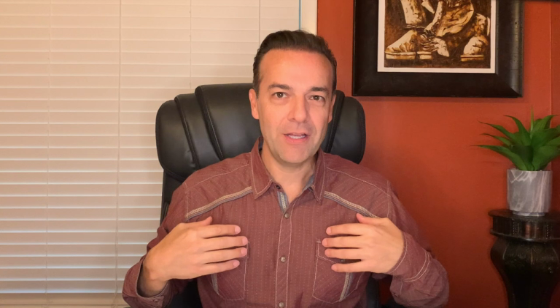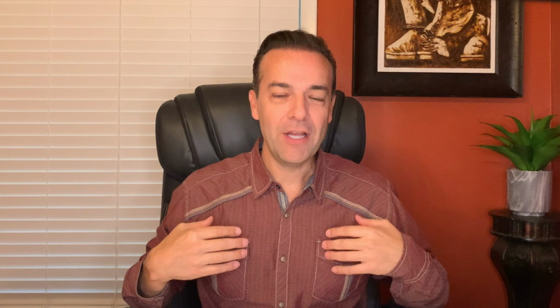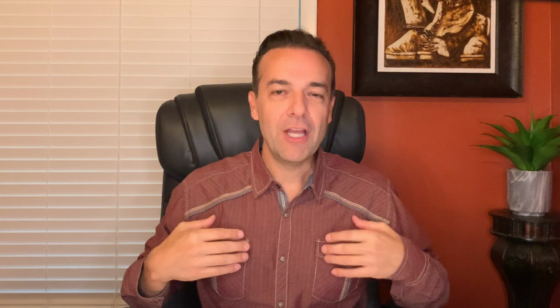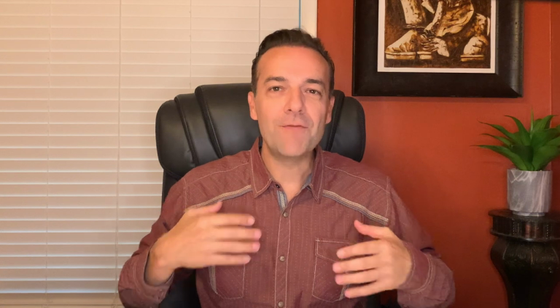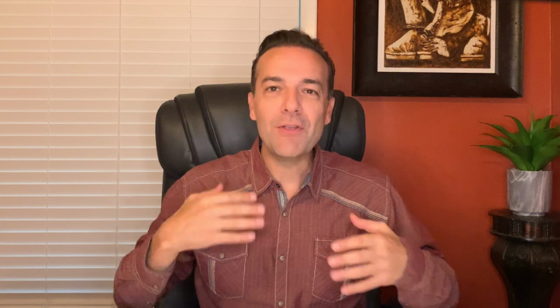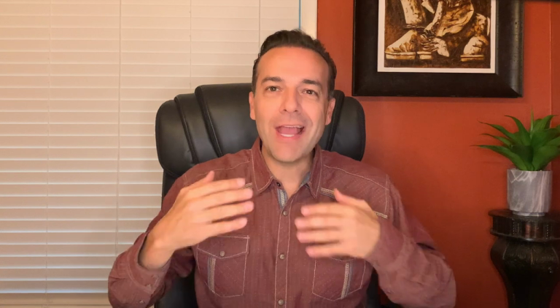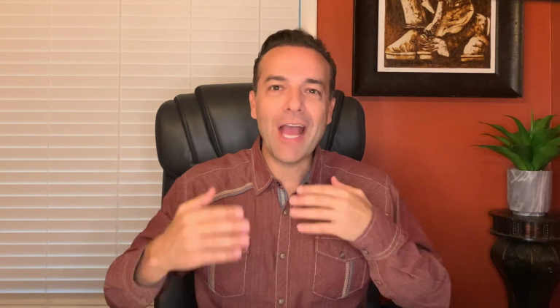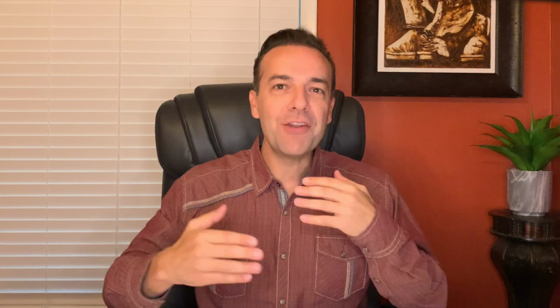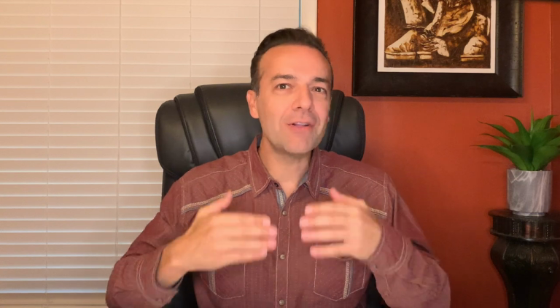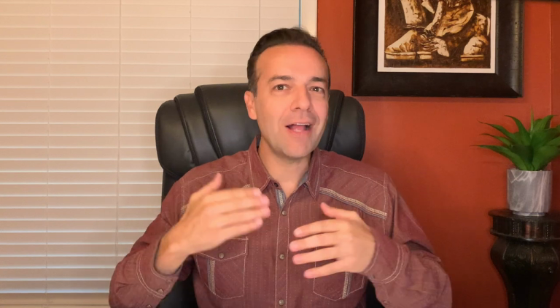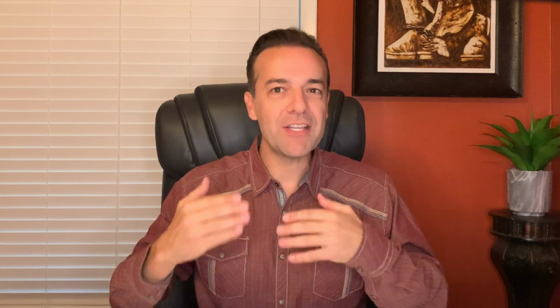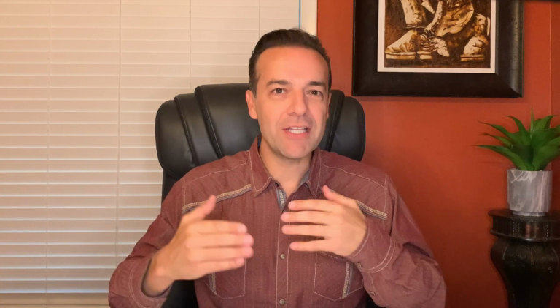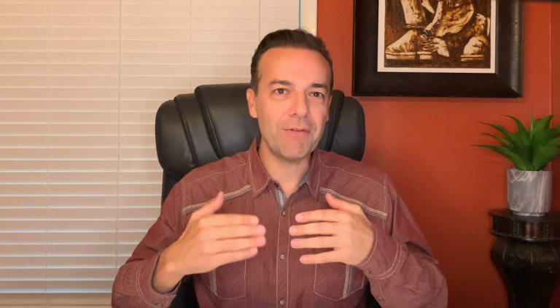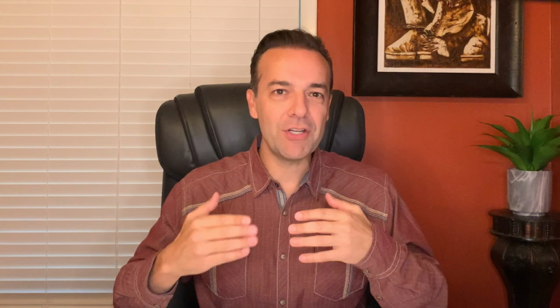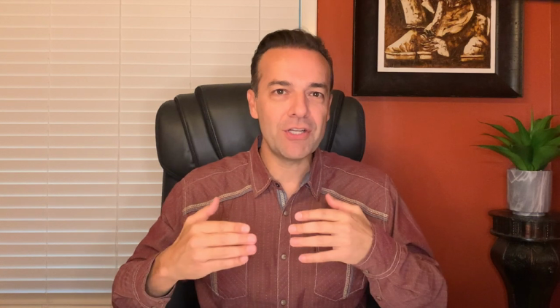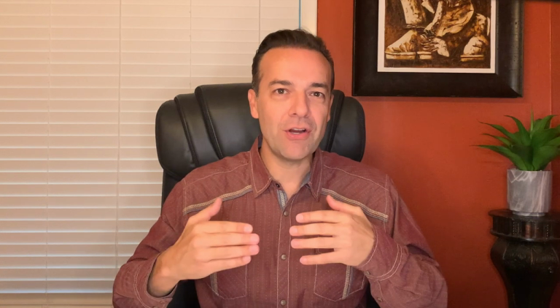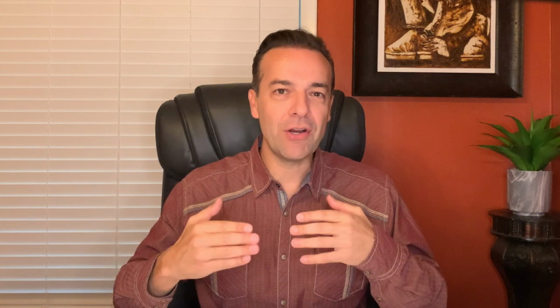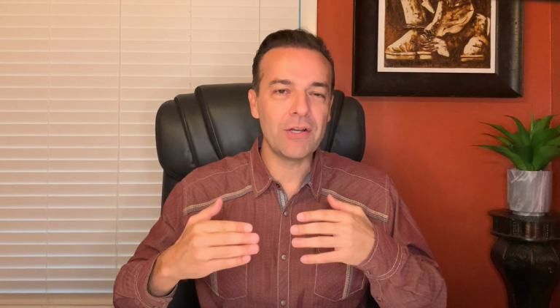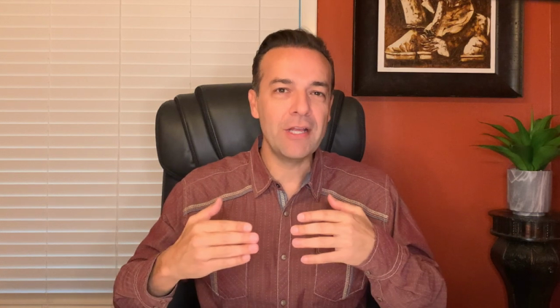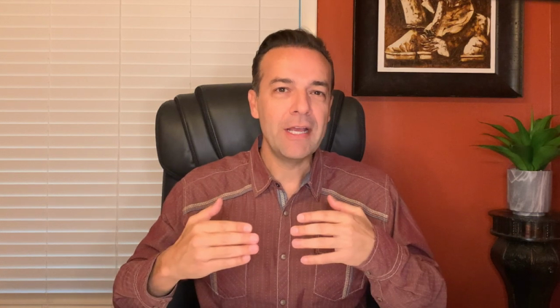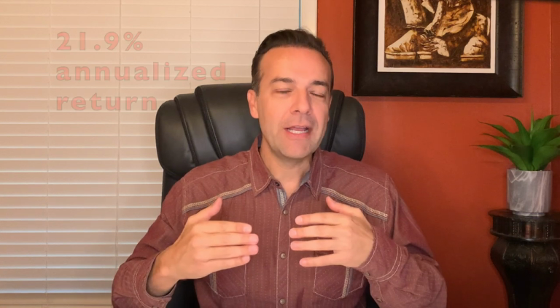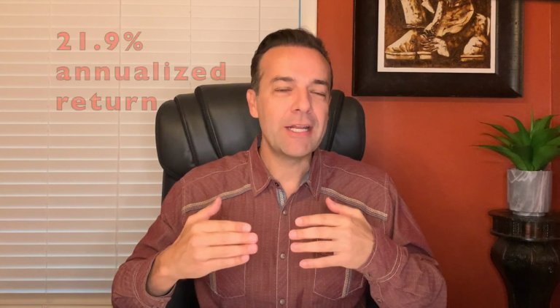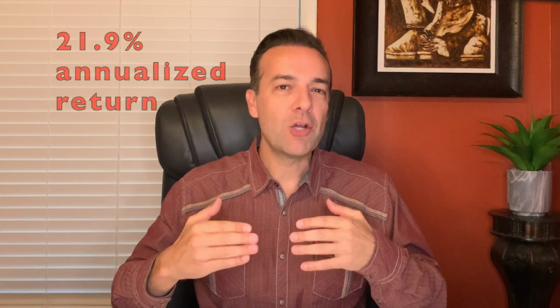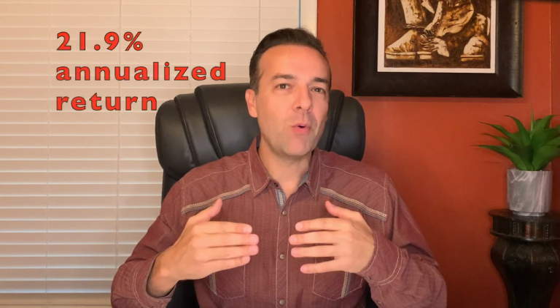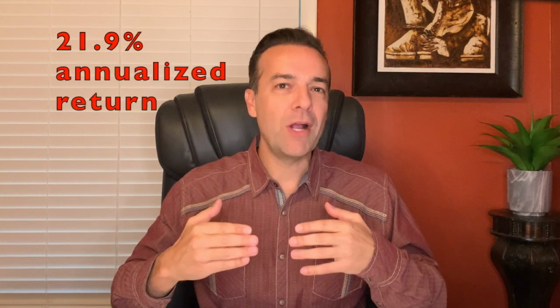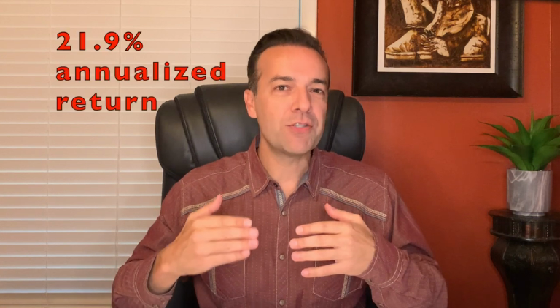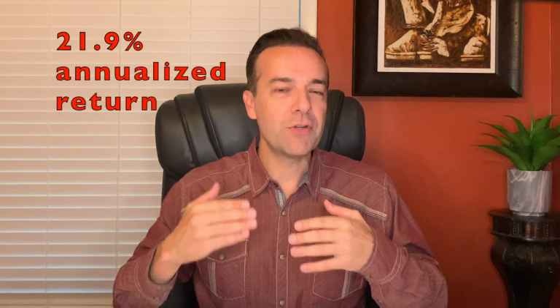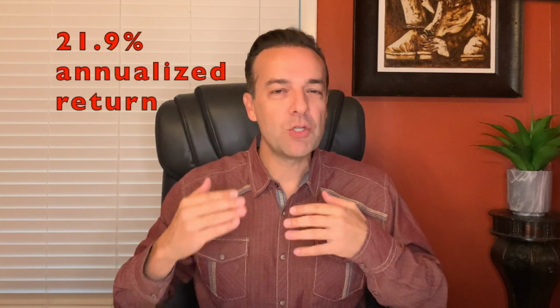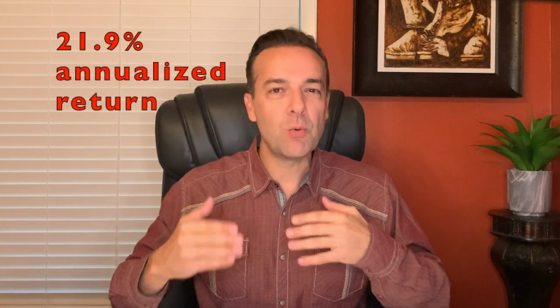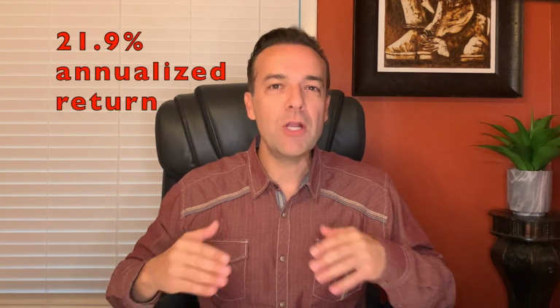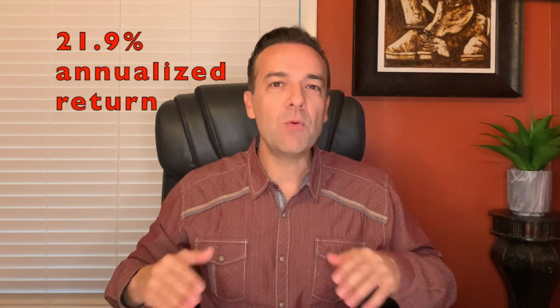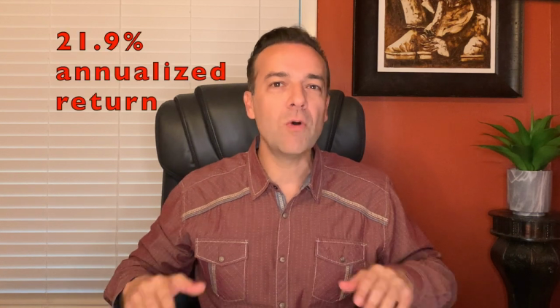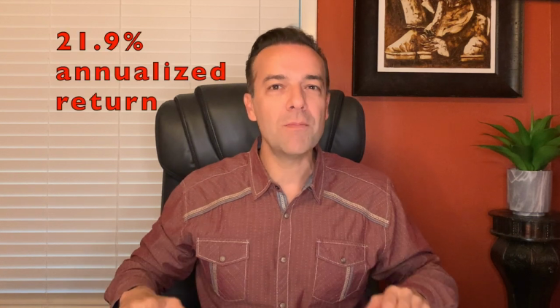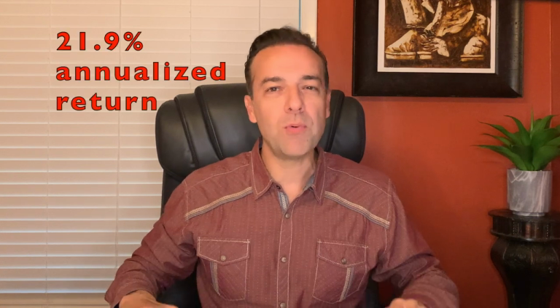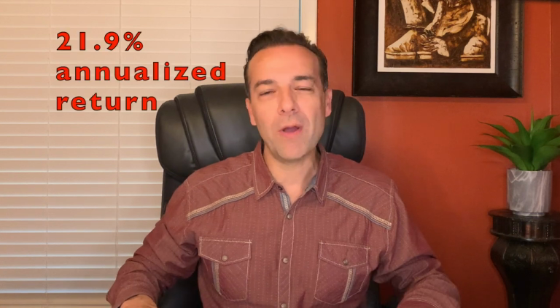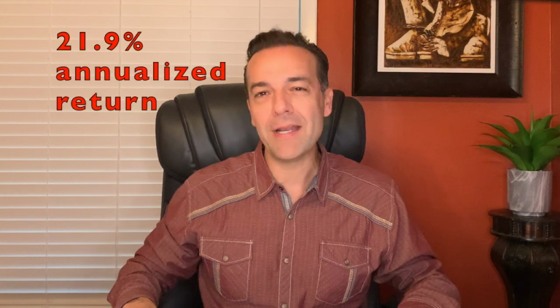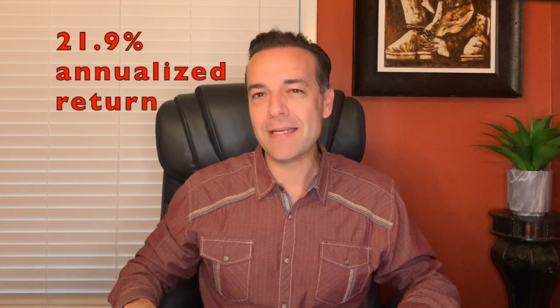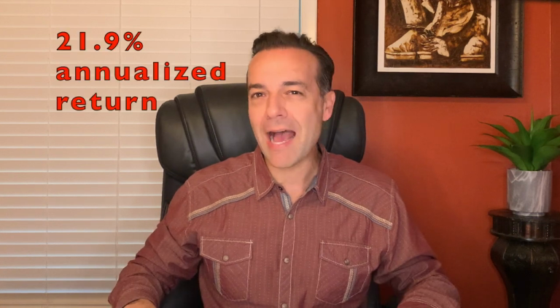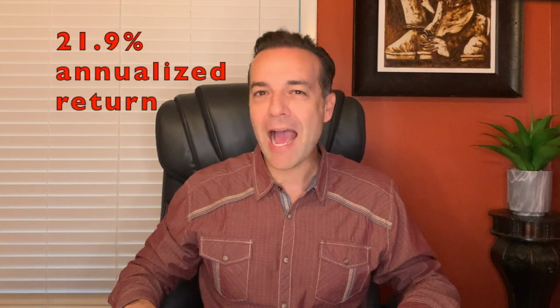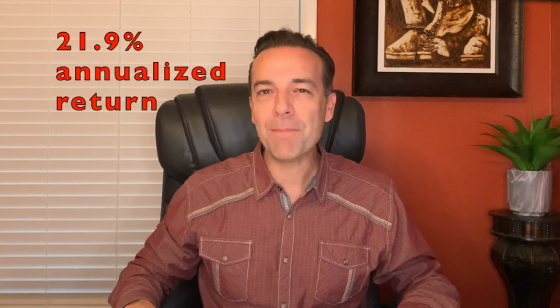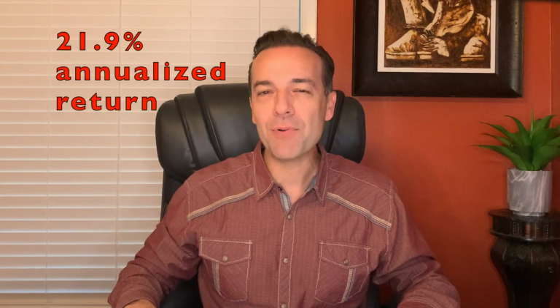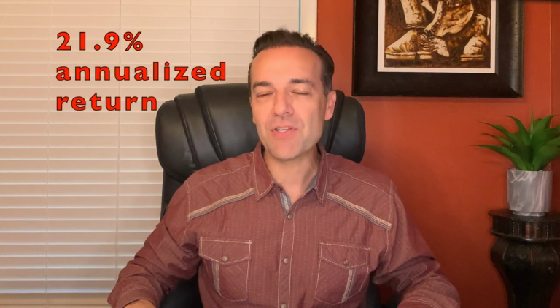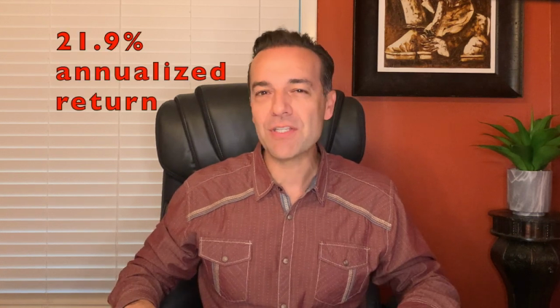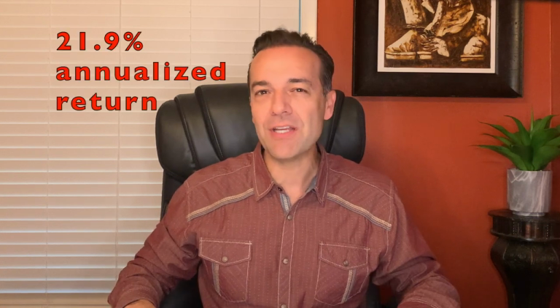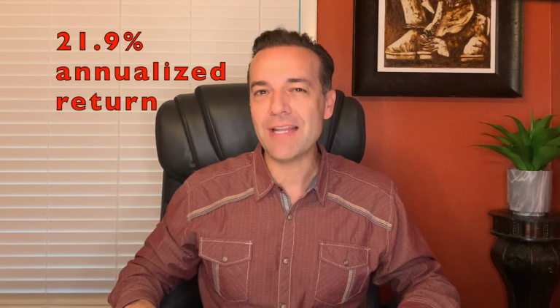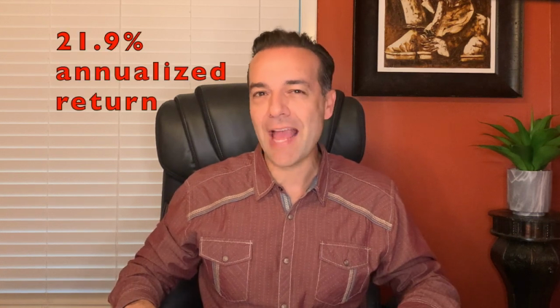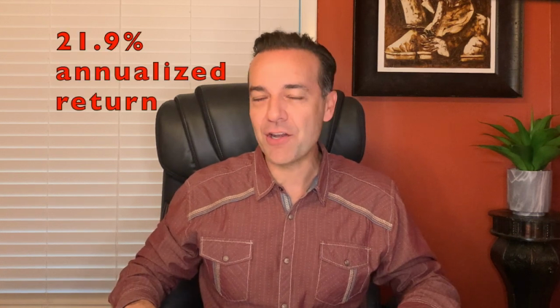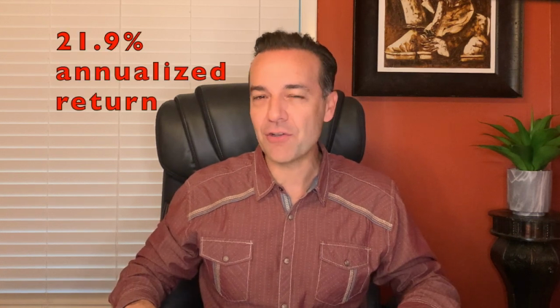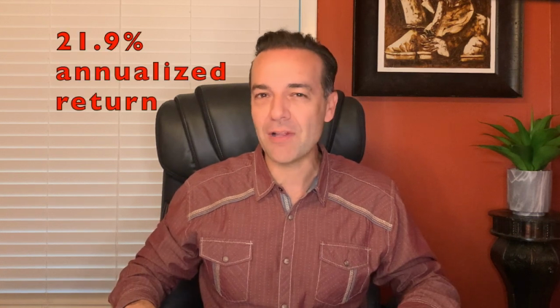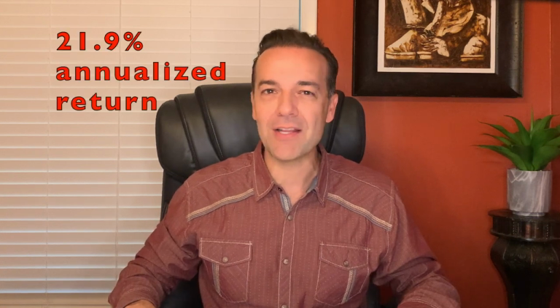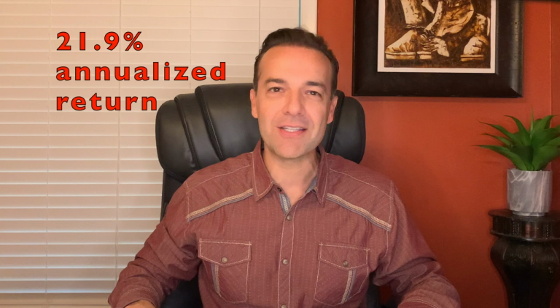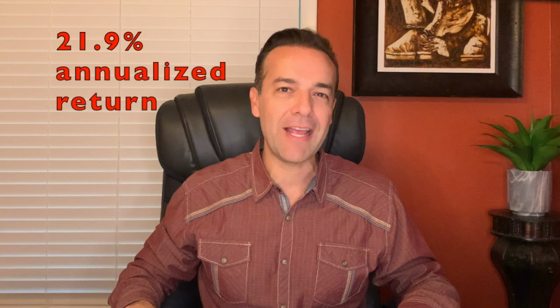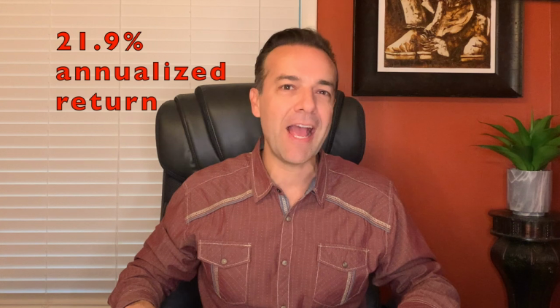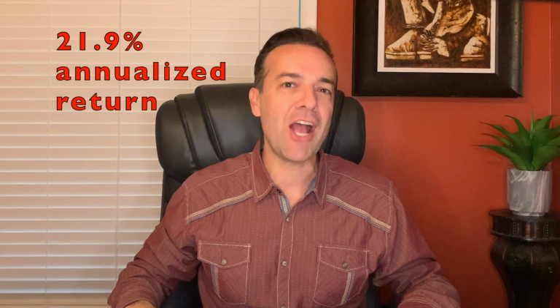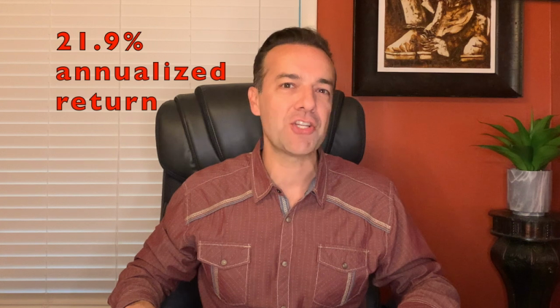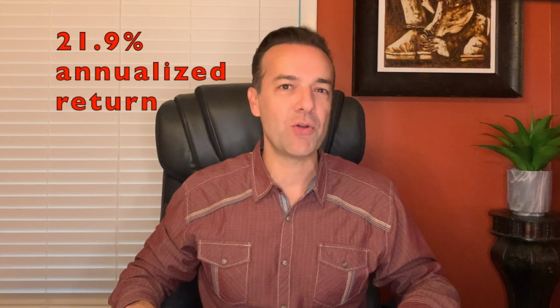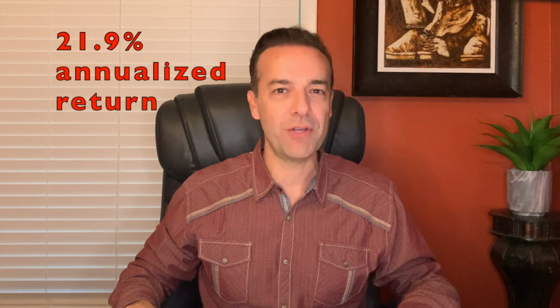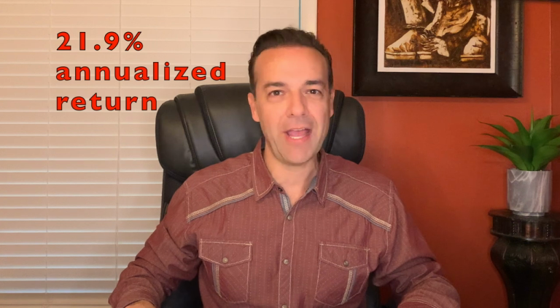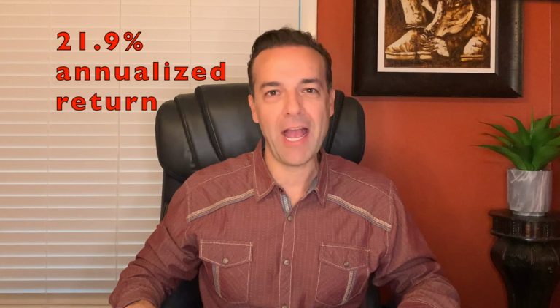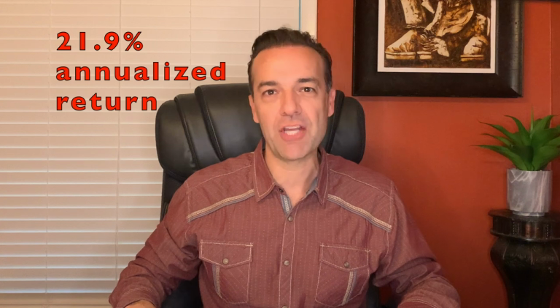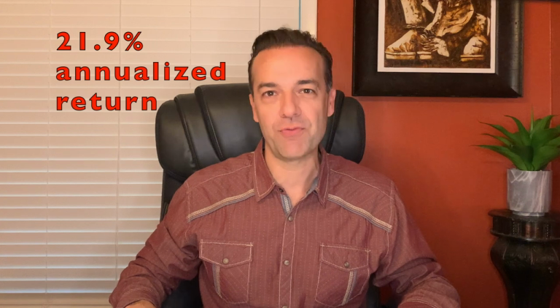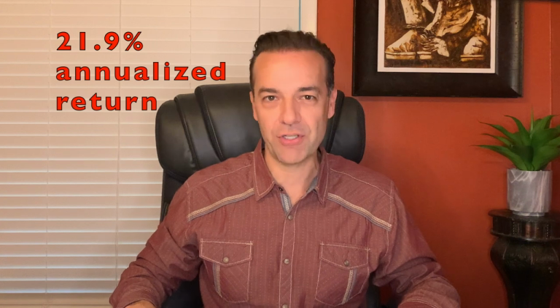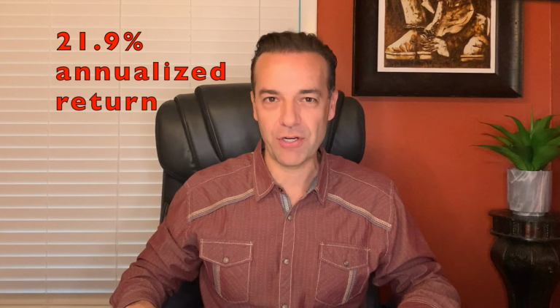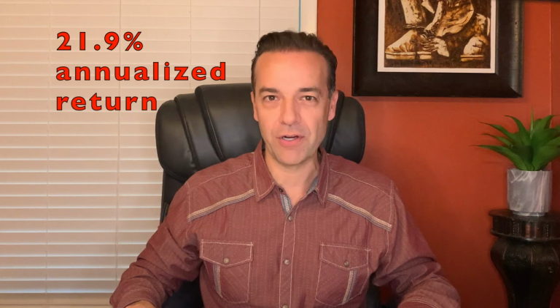If you annualize that return, it equates to a 21.9% annualized cash on cash return.